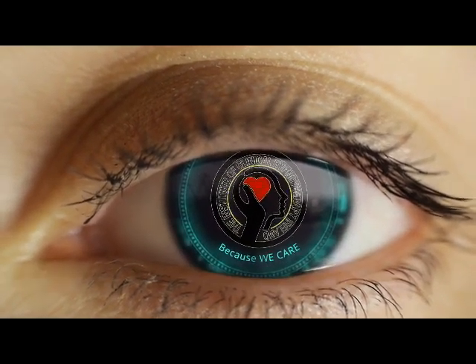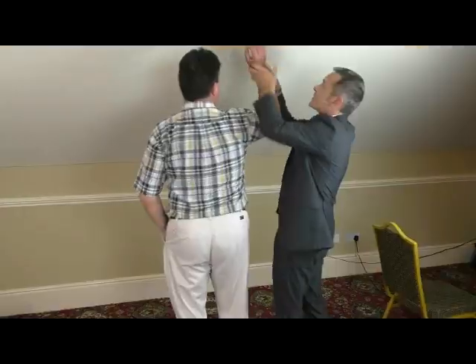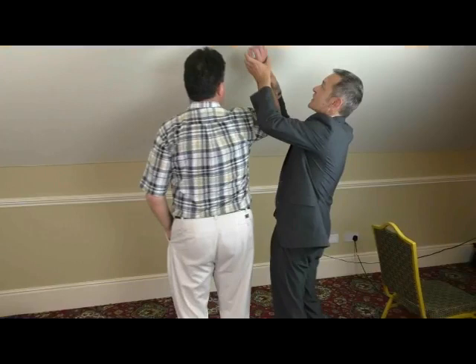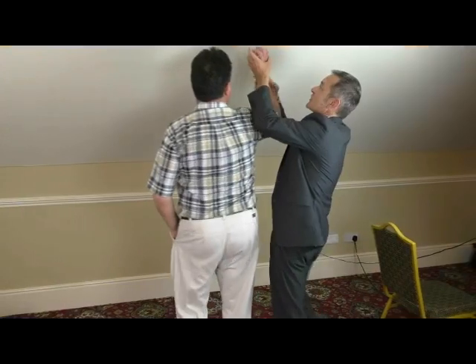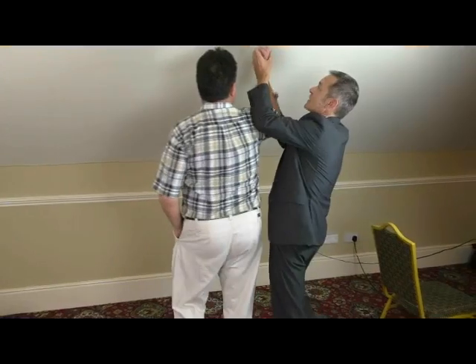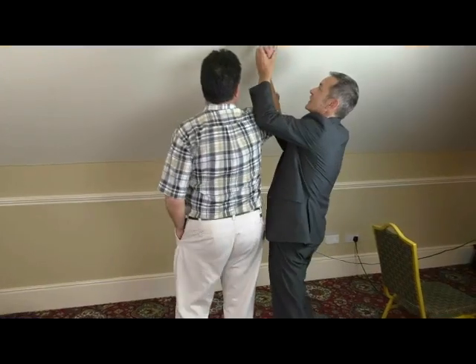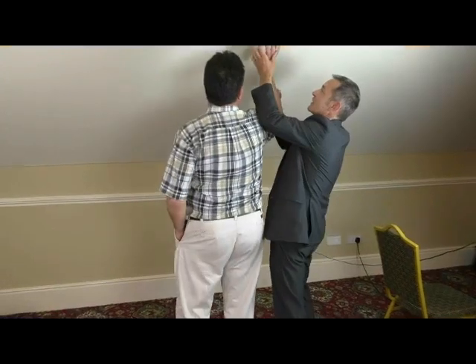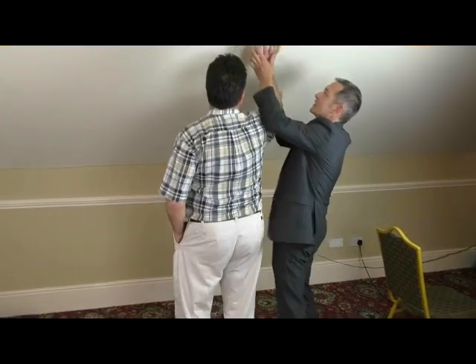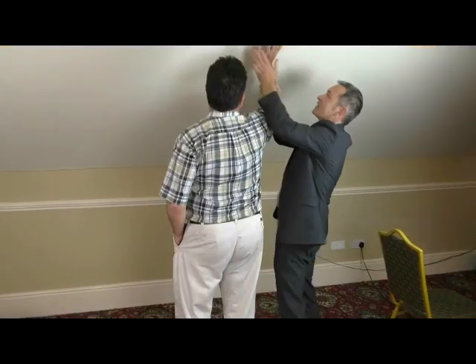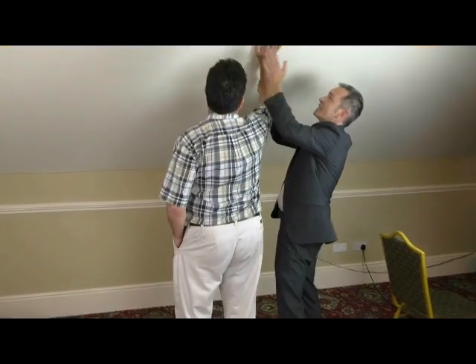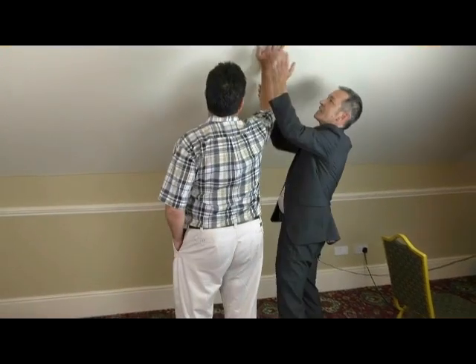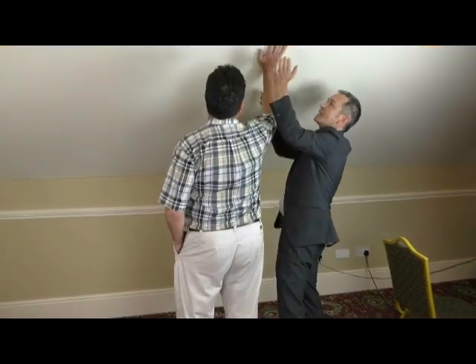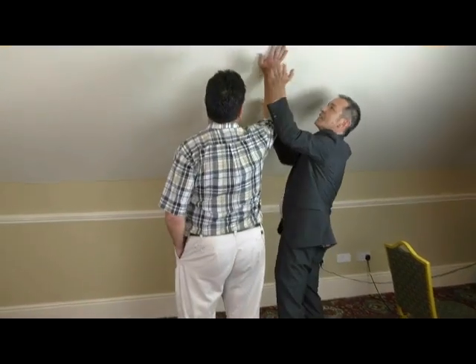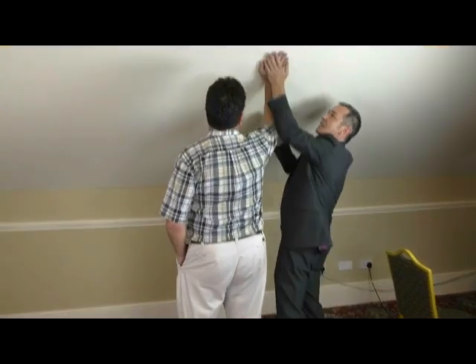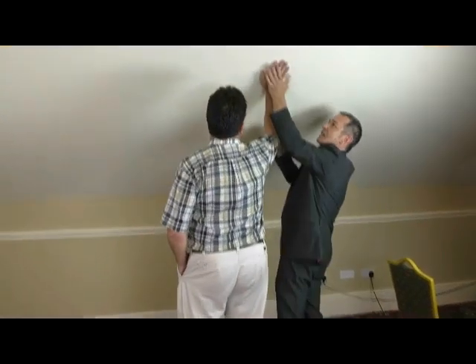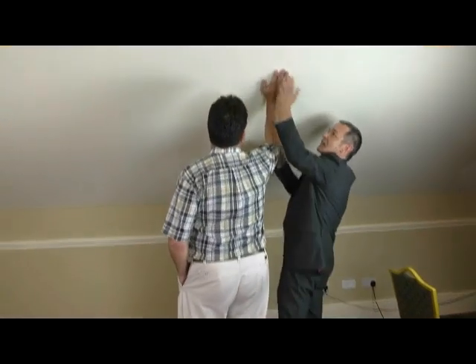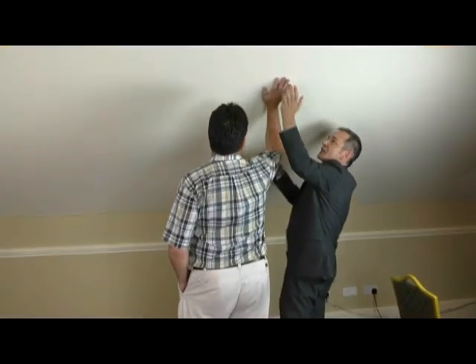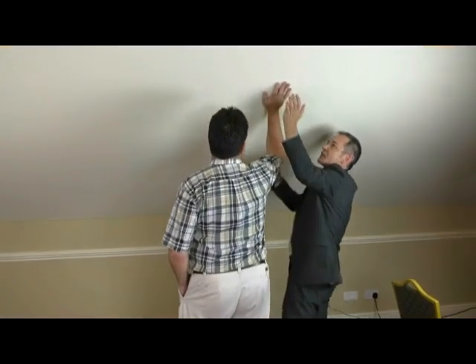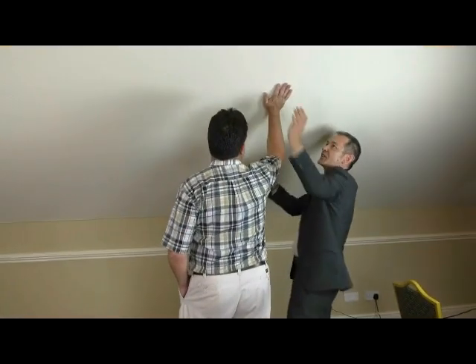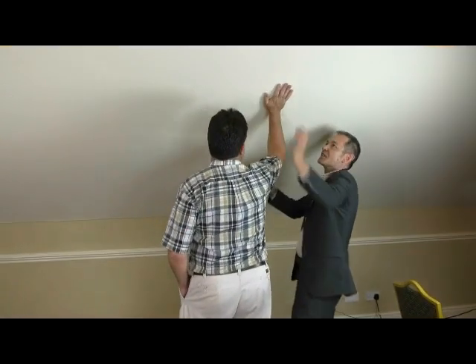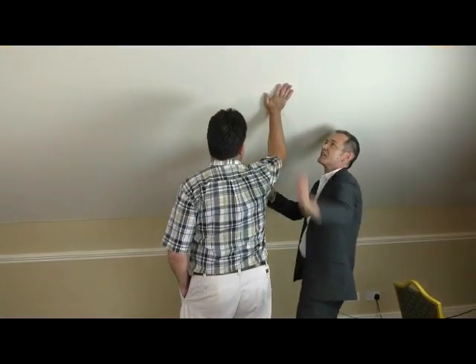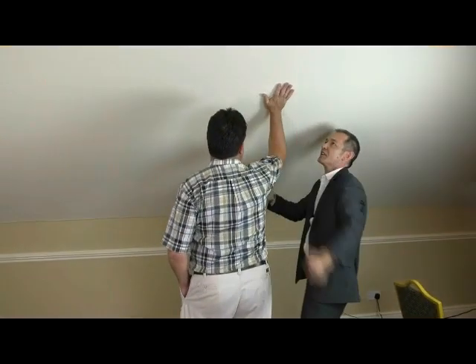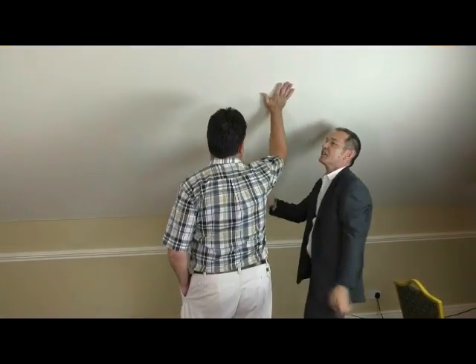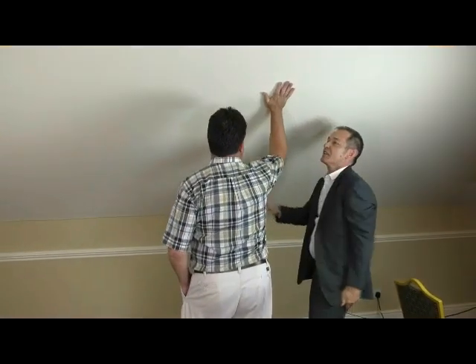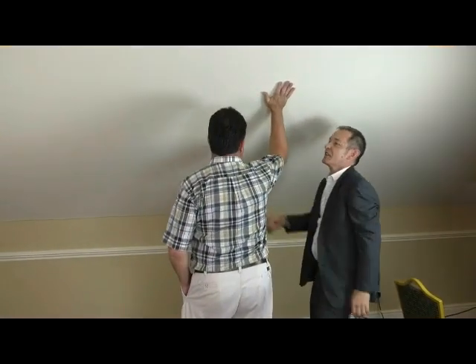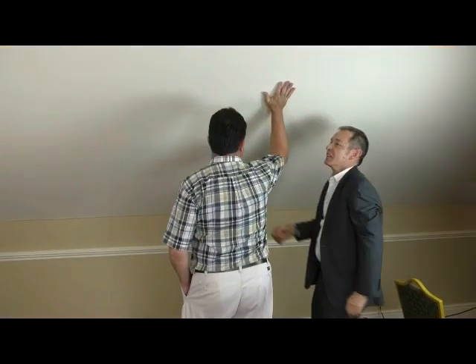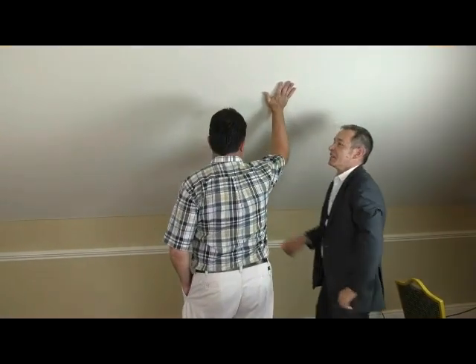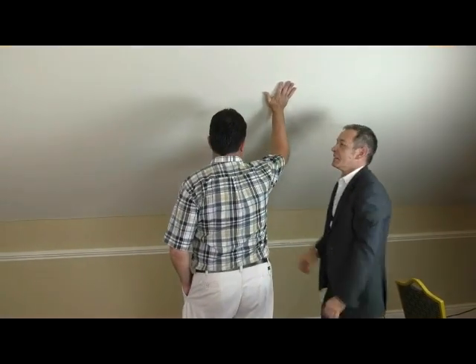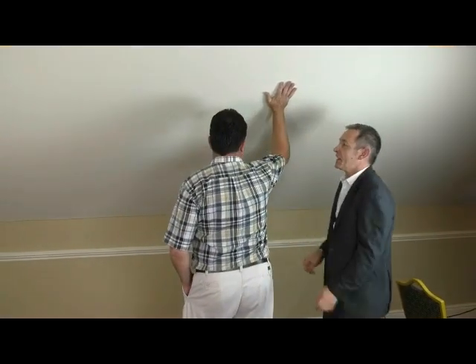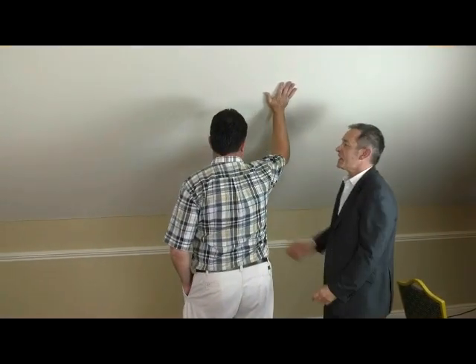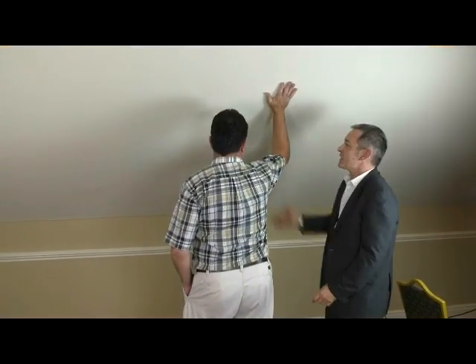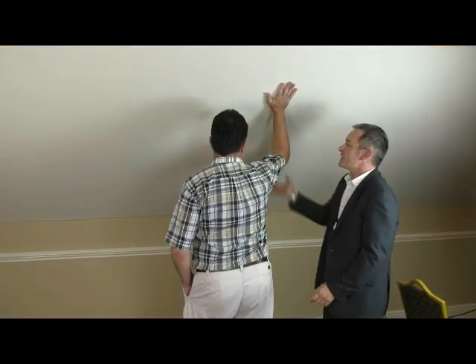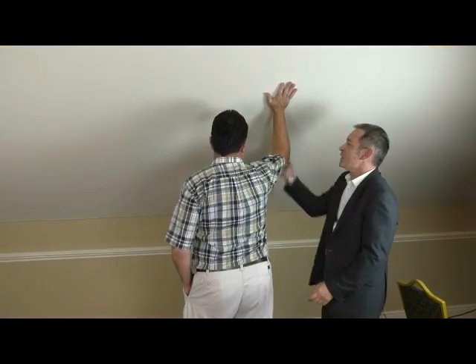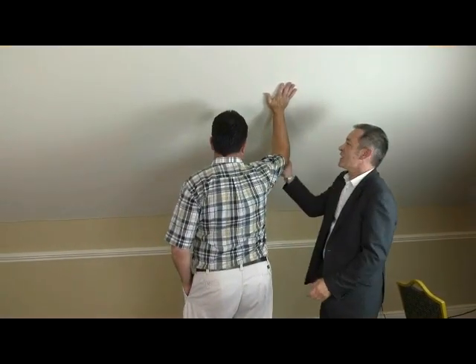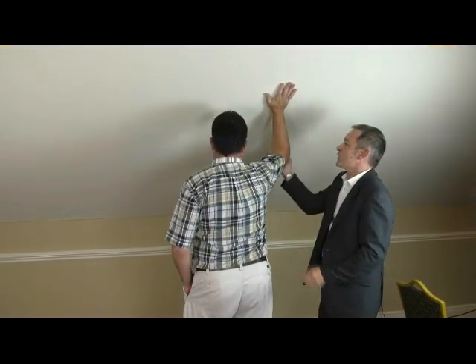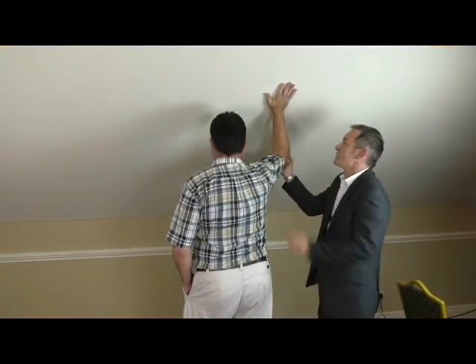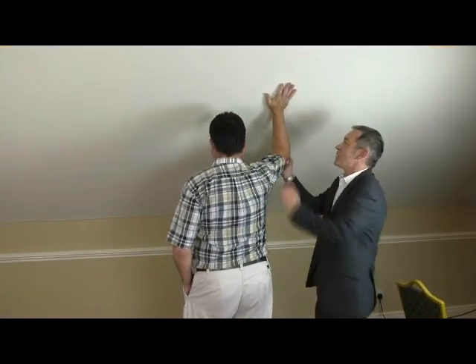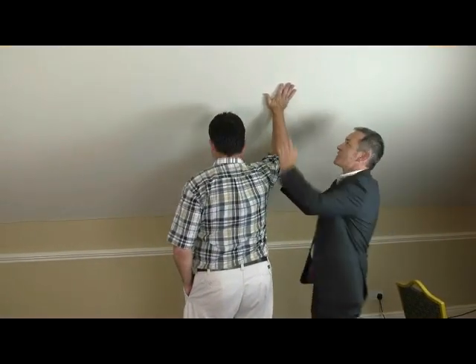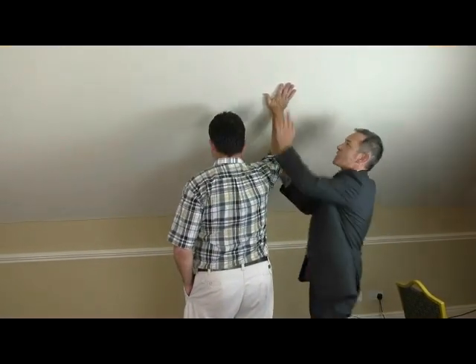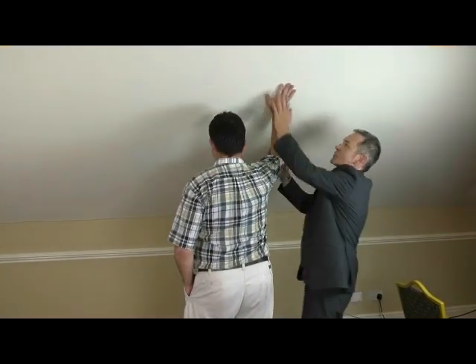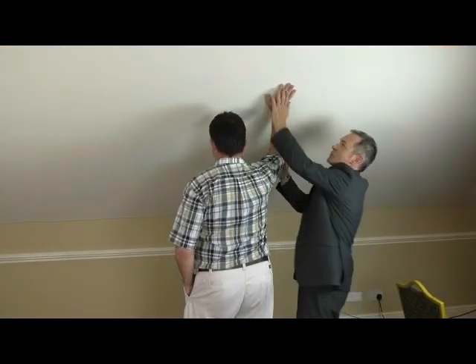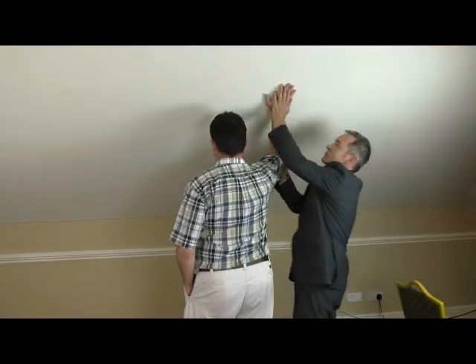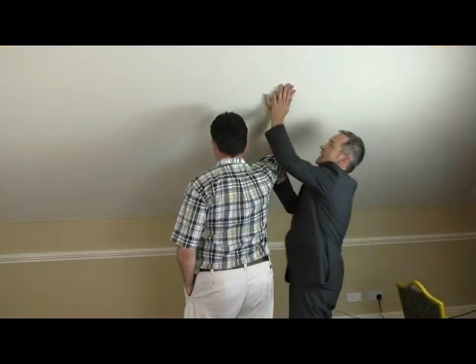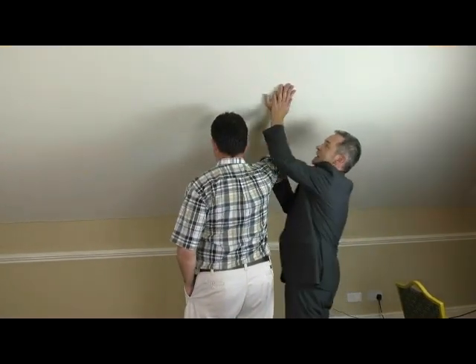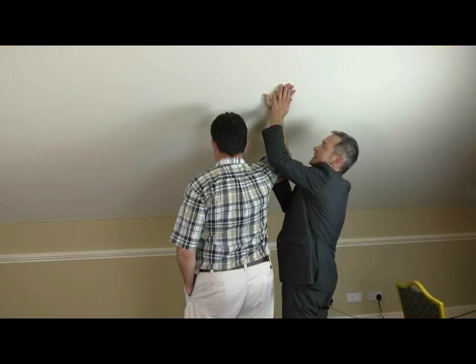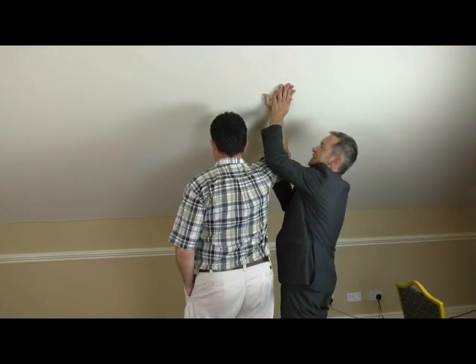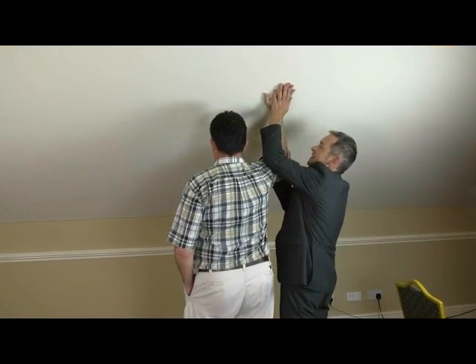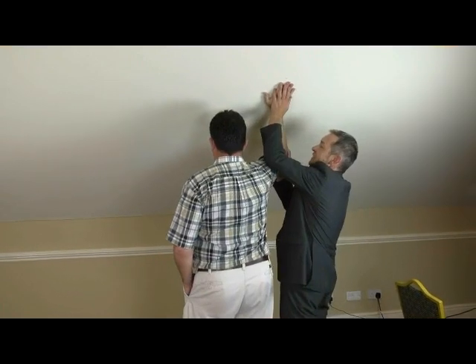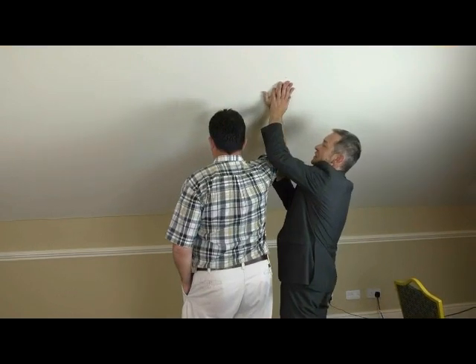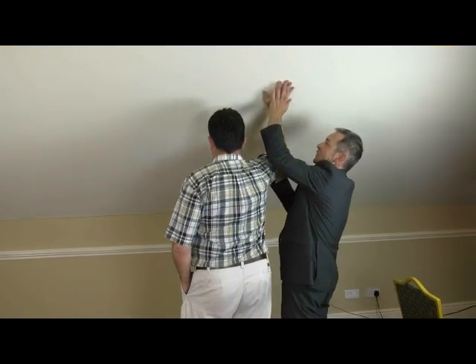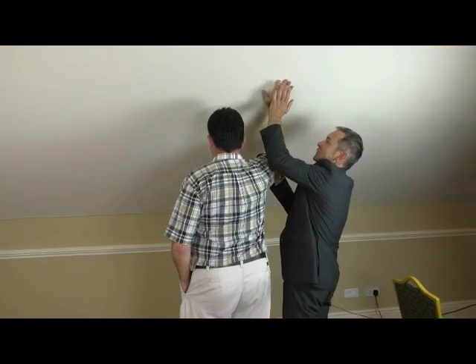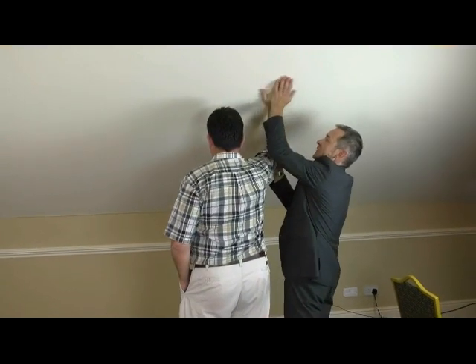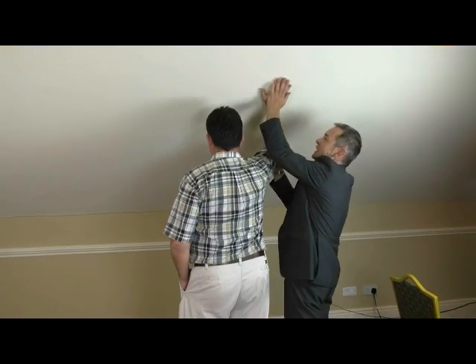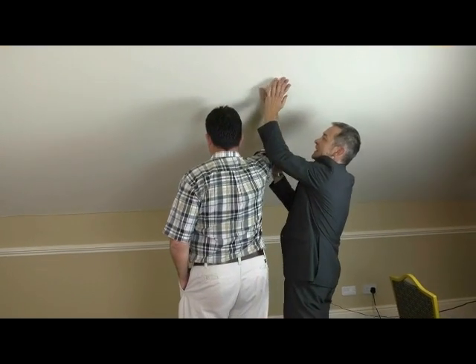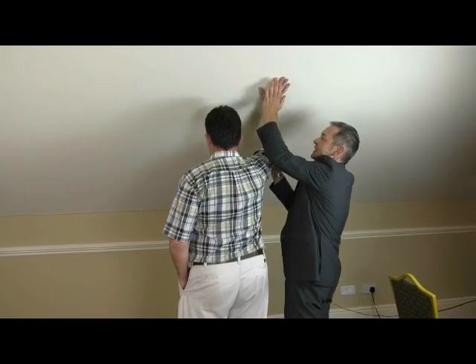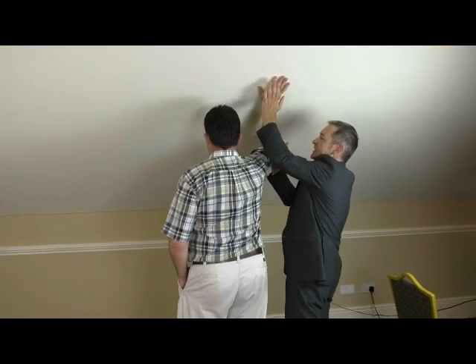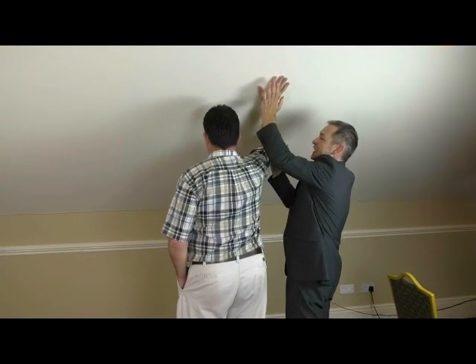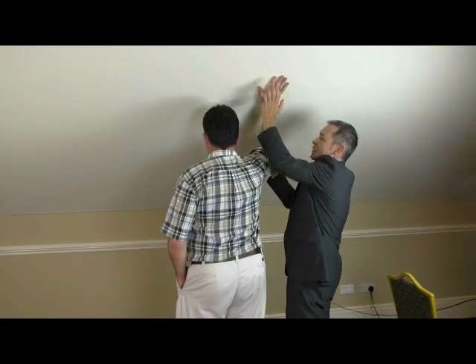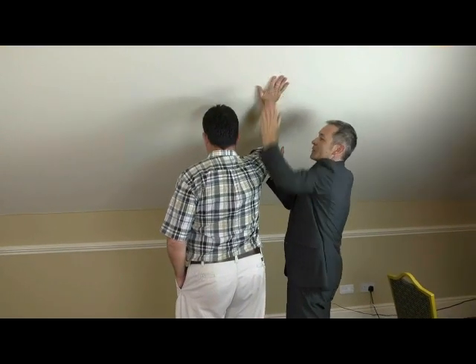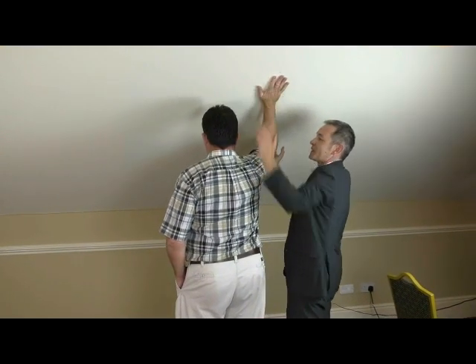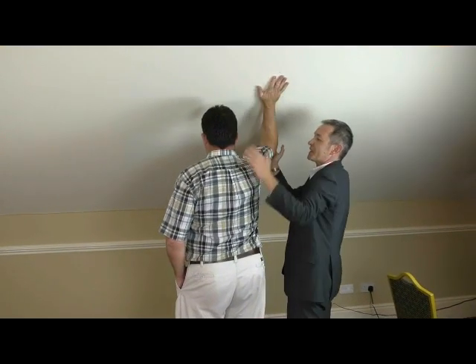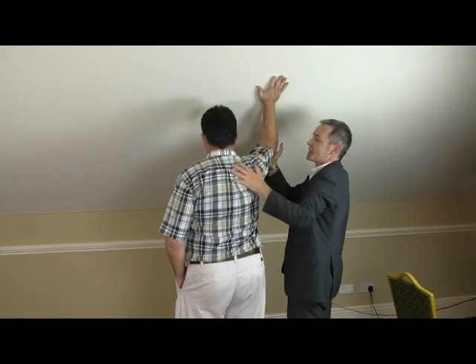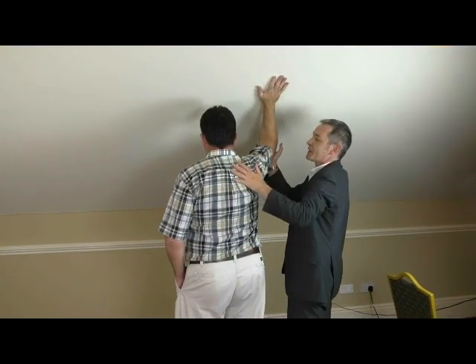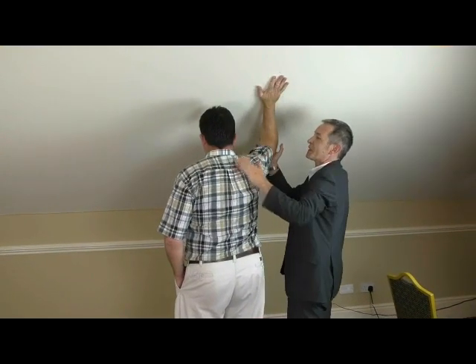Stick up there, right? And close your eyes. And again, same thing — I want you to imagine just feeling the sensation going through that hand, that elbow into that shoulder.